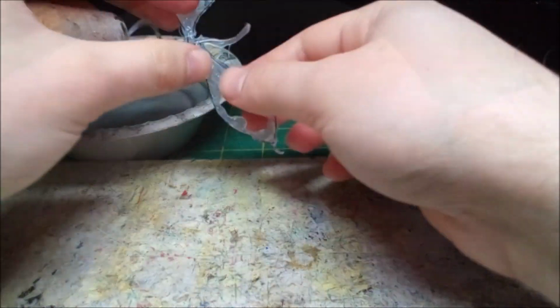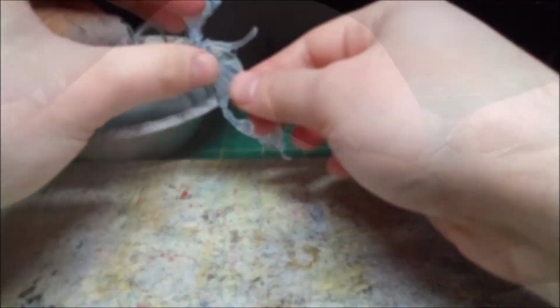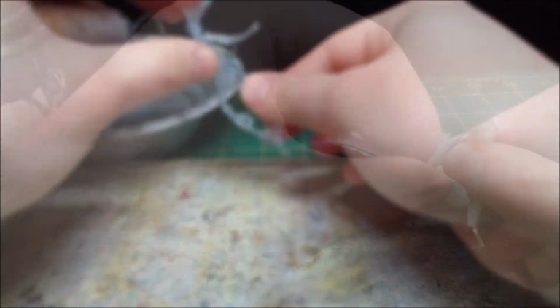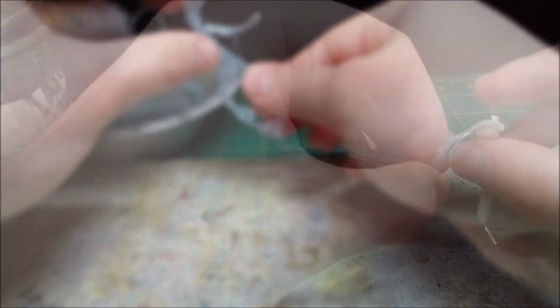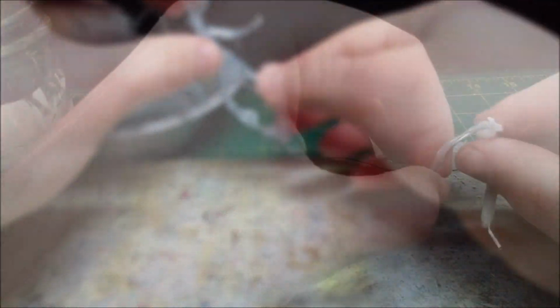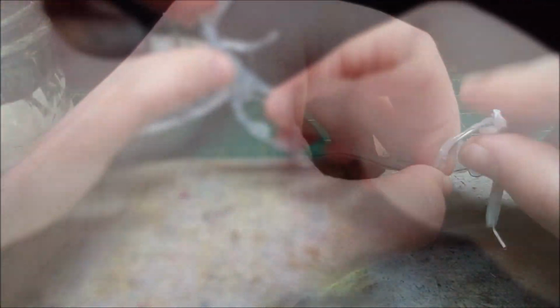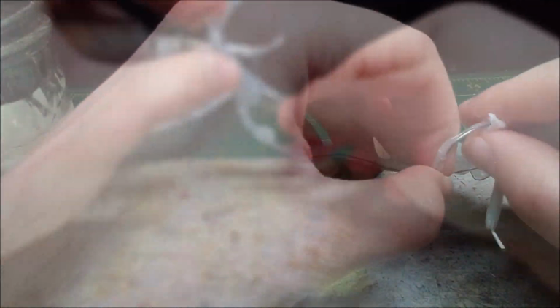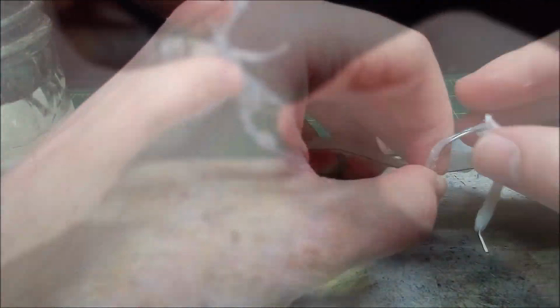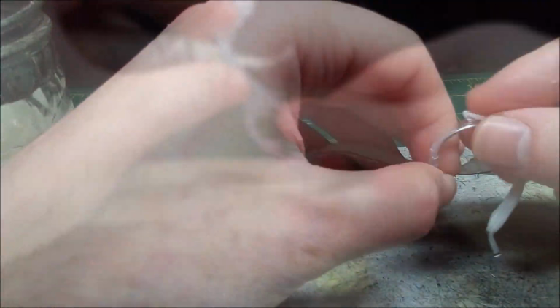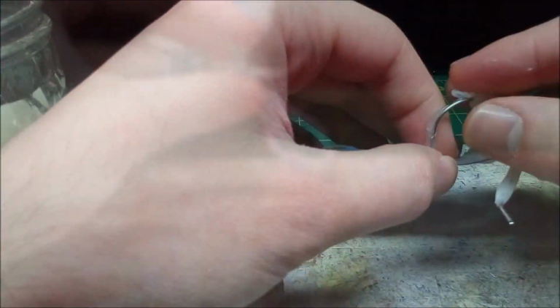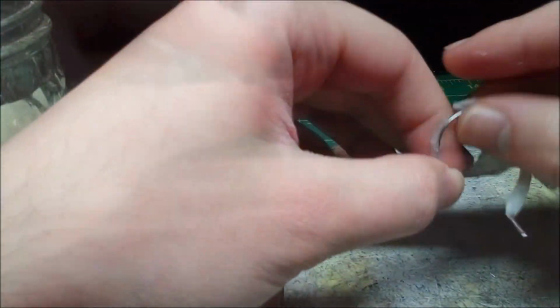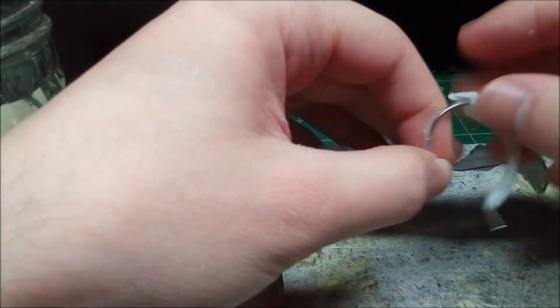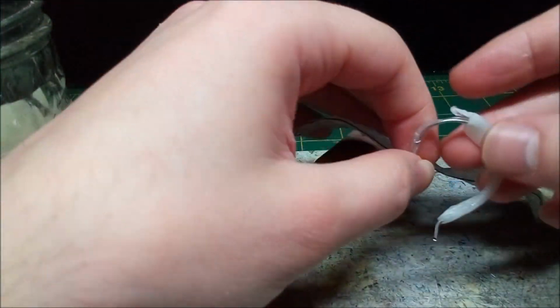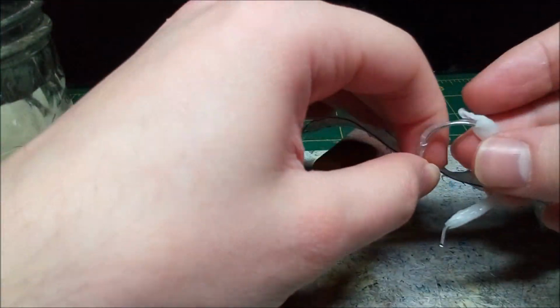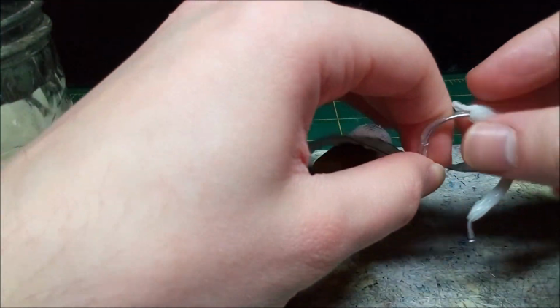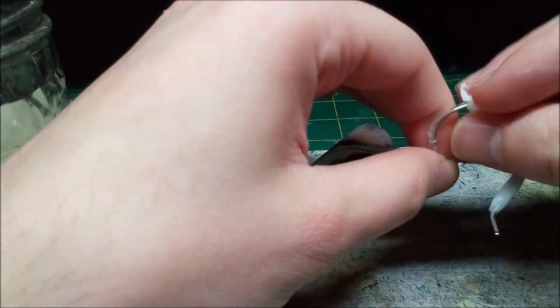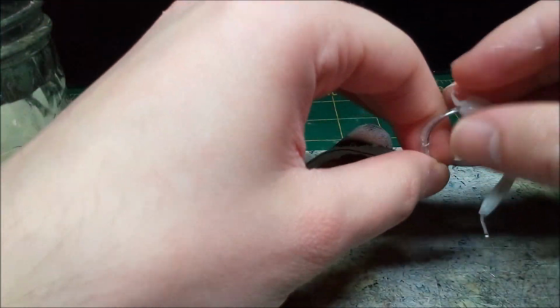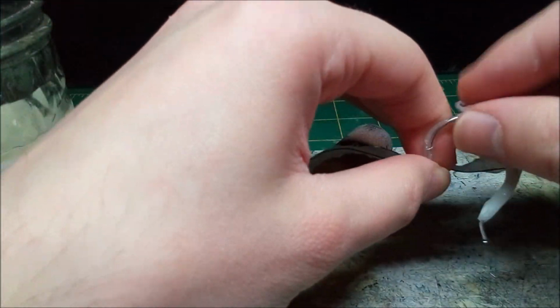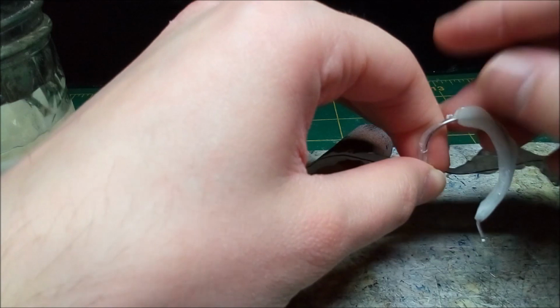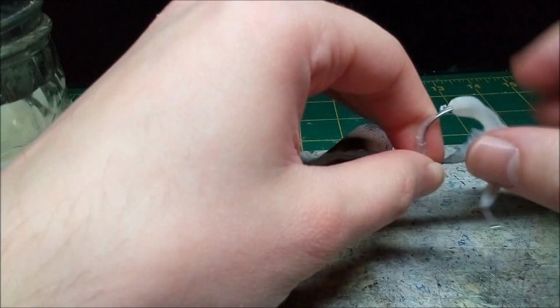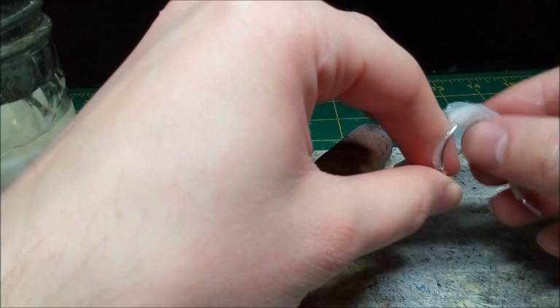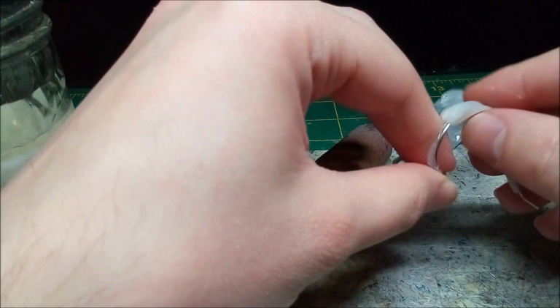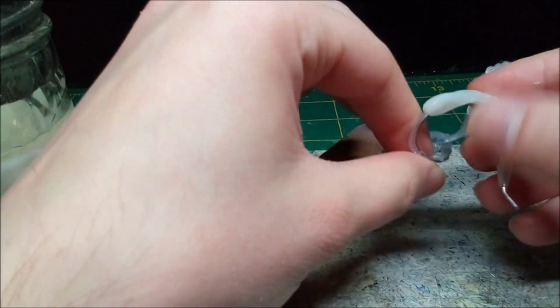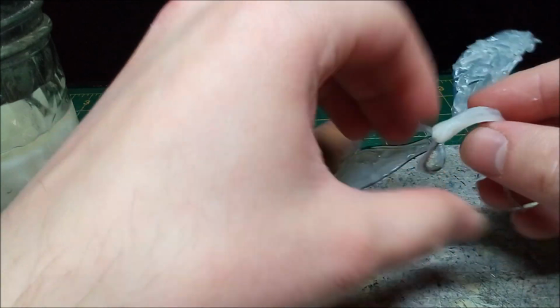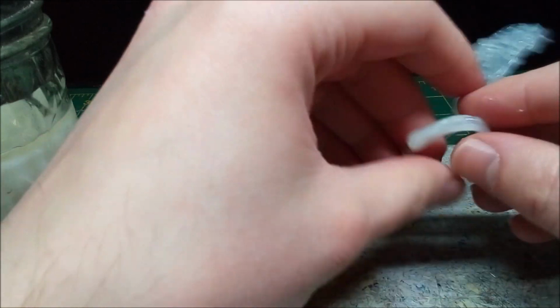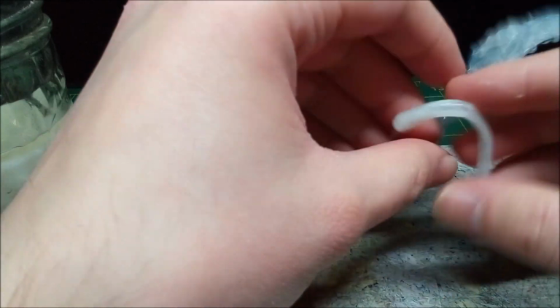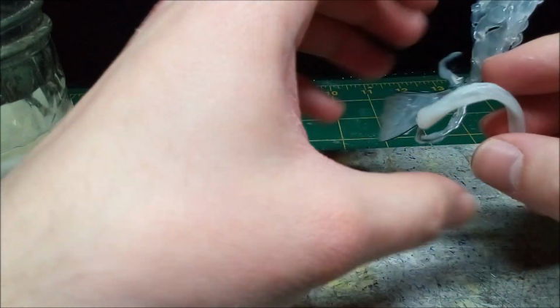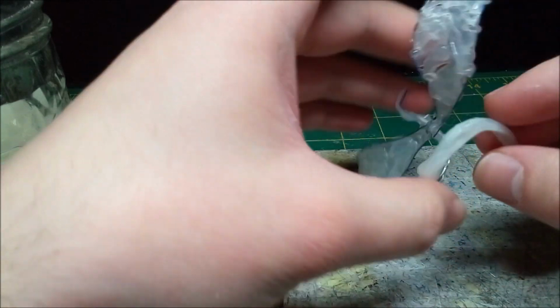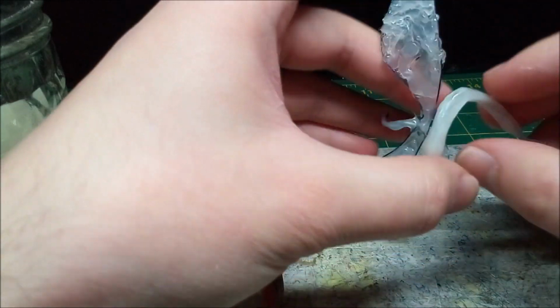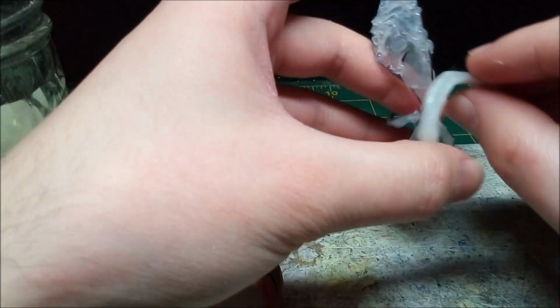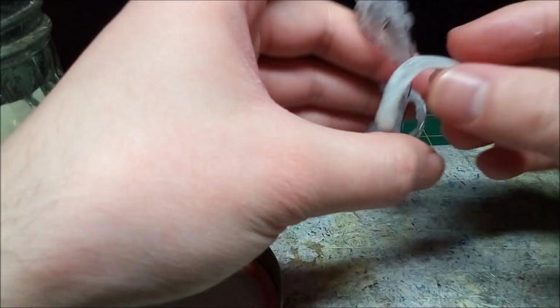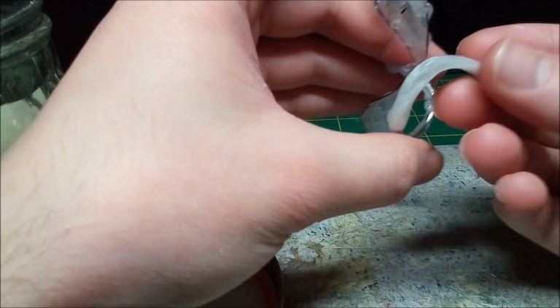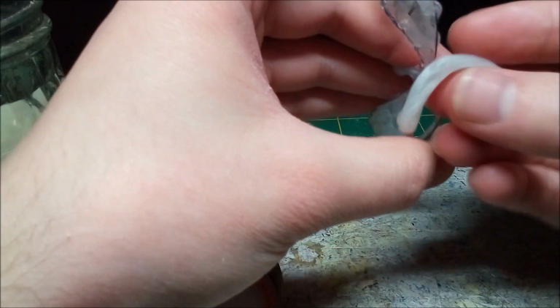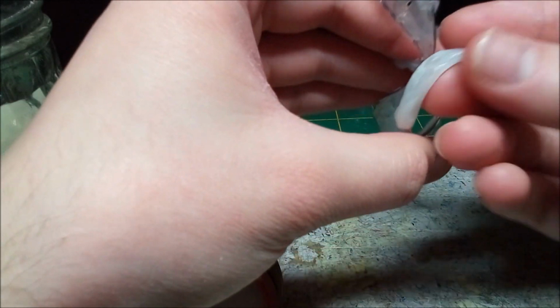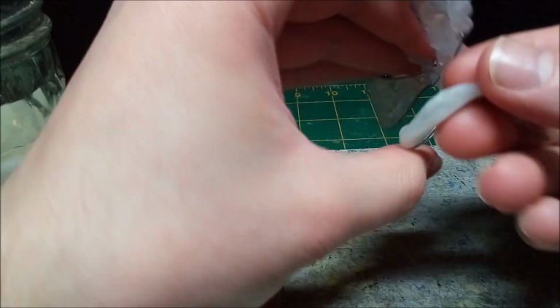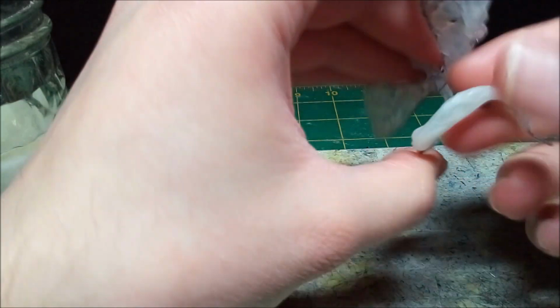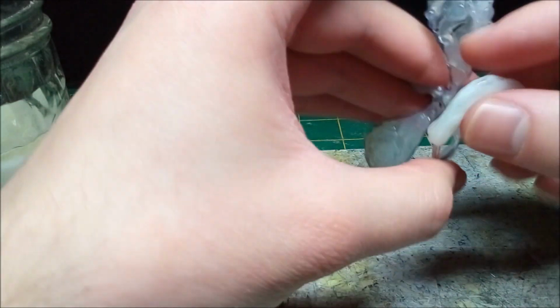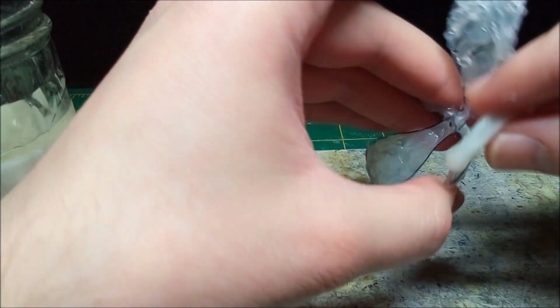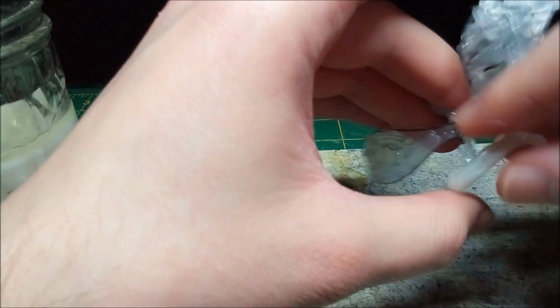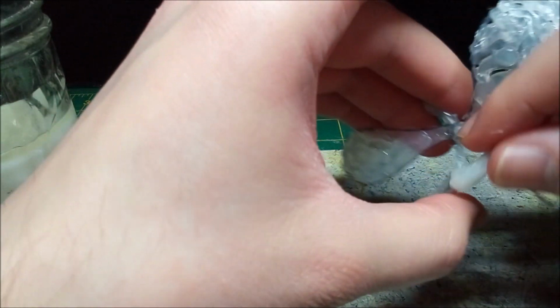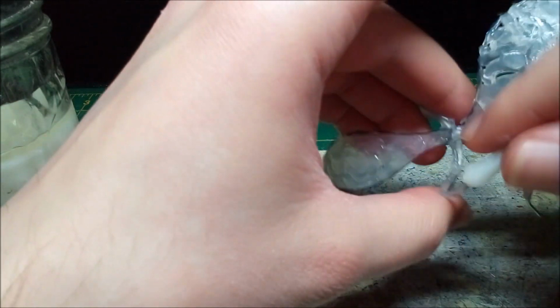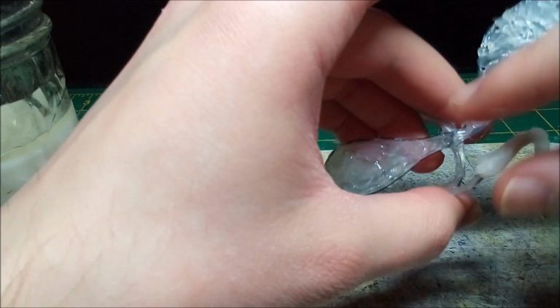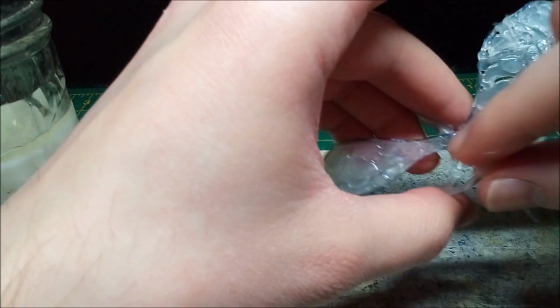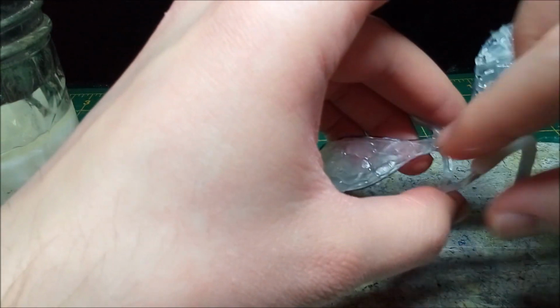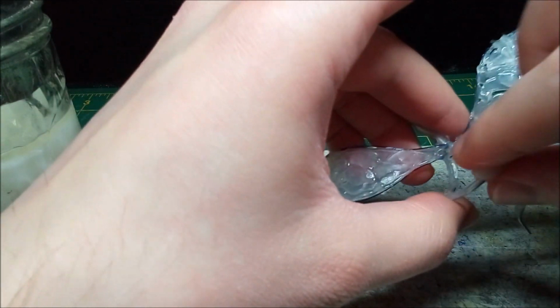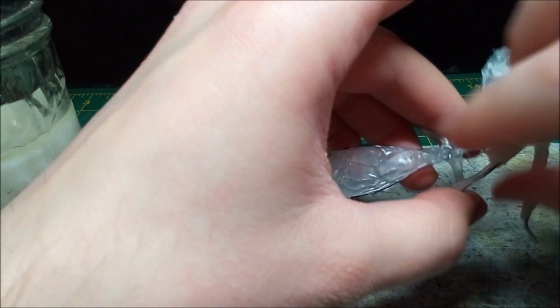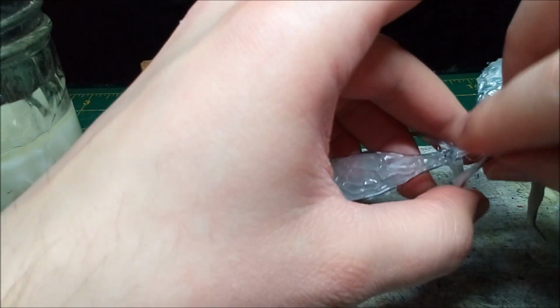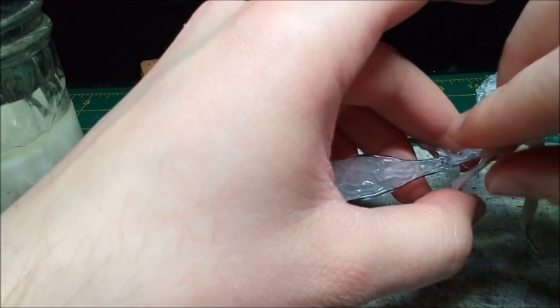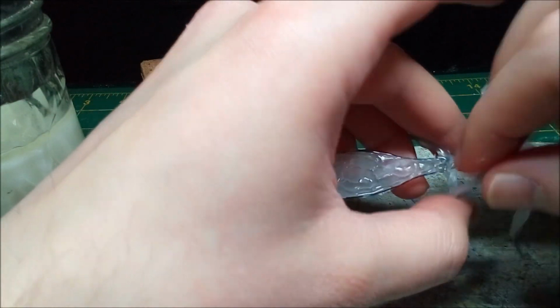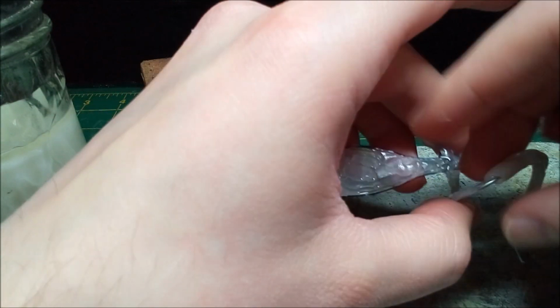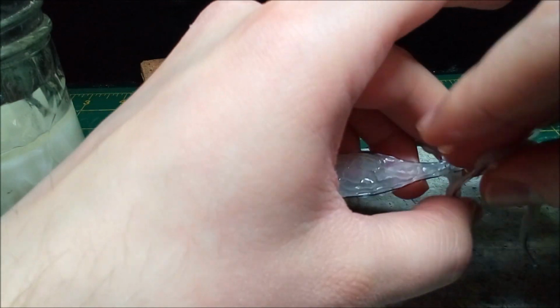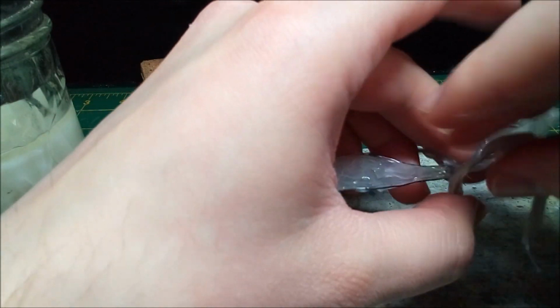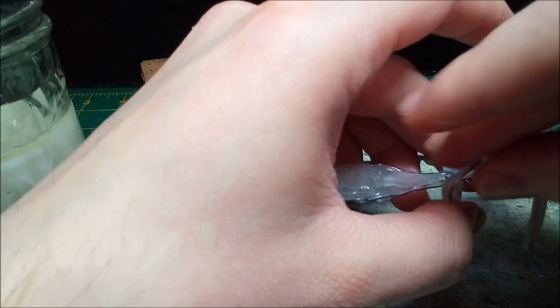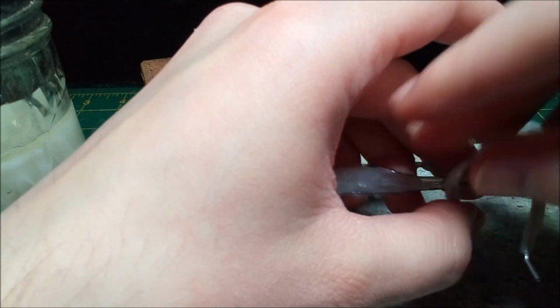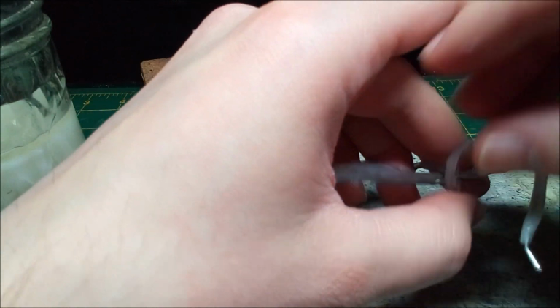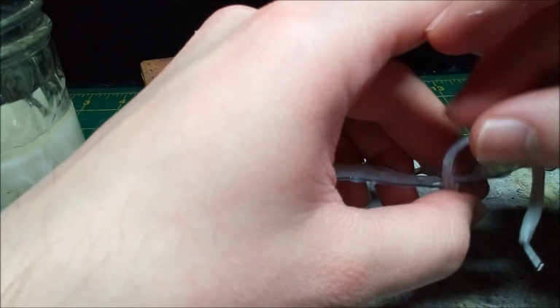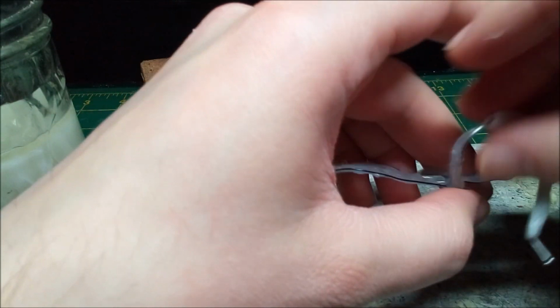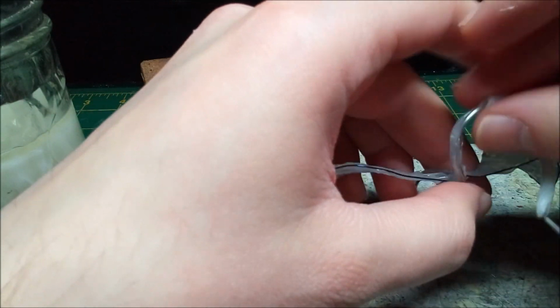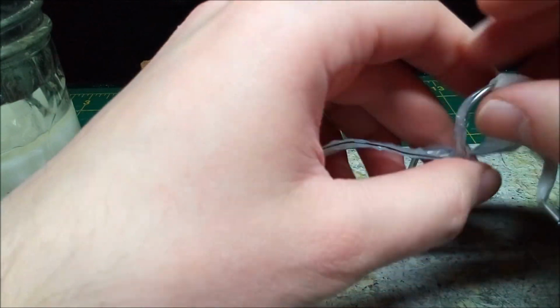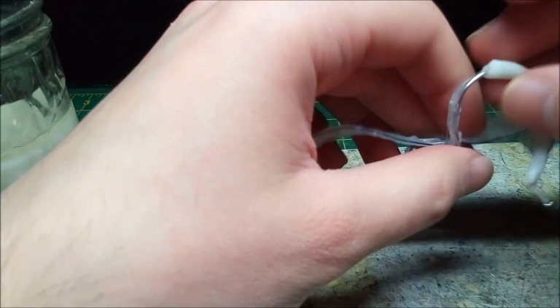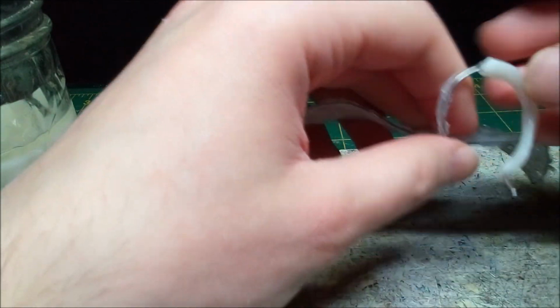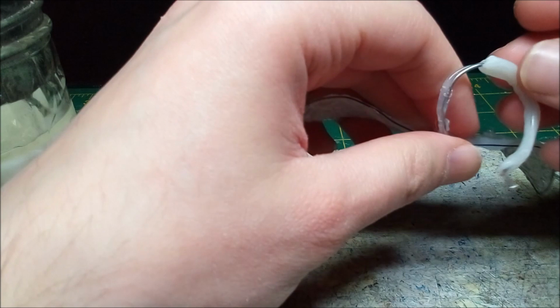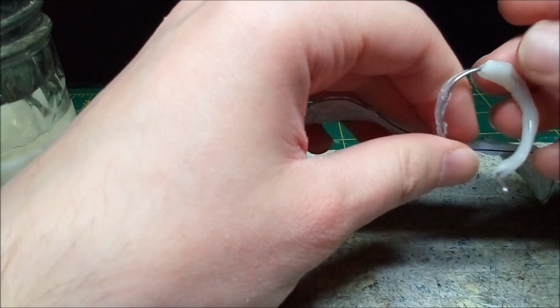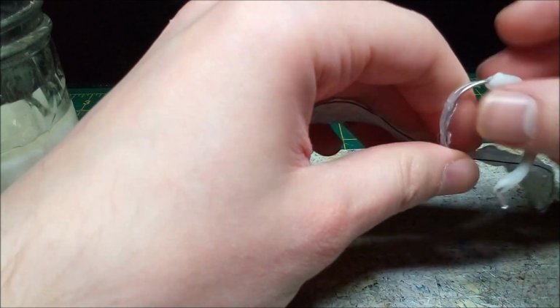With the armature finished, I cover the body in plastic. I soak Styrofoam in acetone to get a gummy plastic that I can work with. Once it cures, it's hard and lightweight.